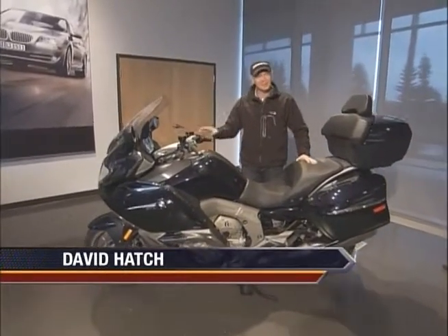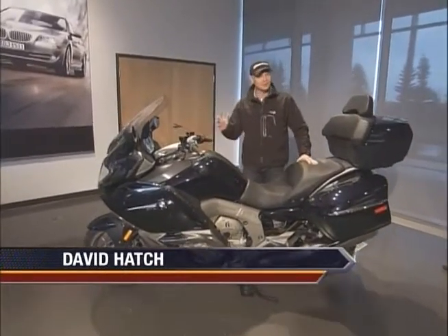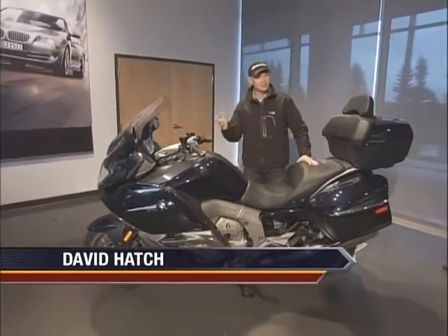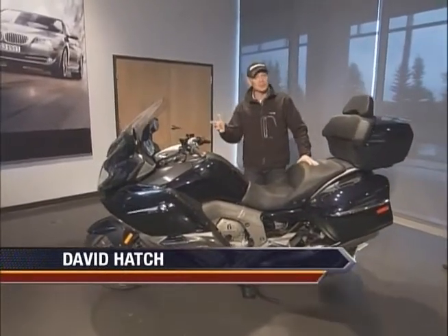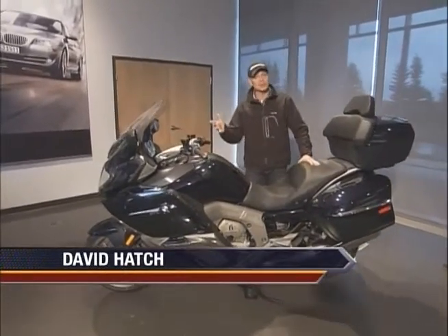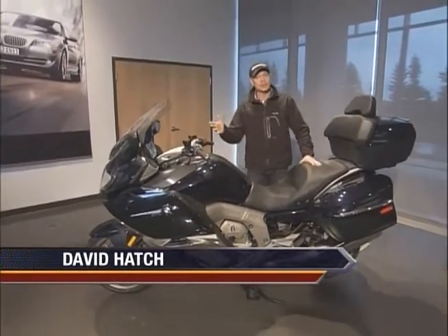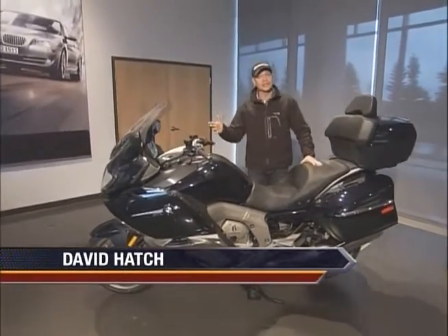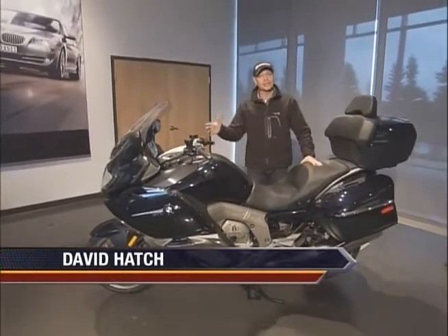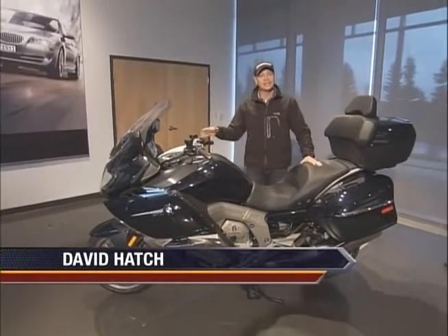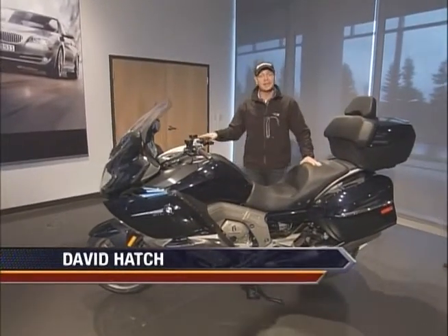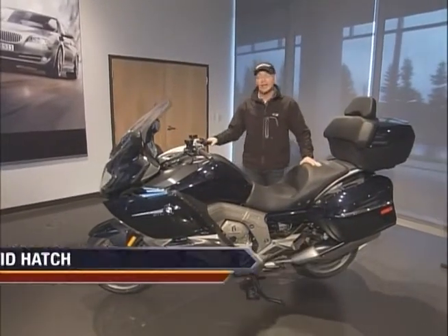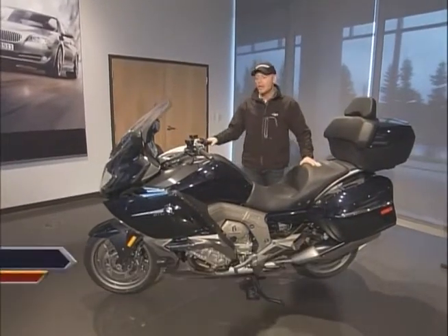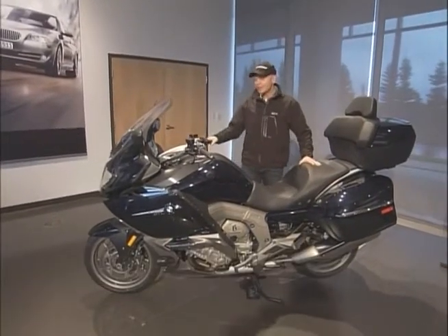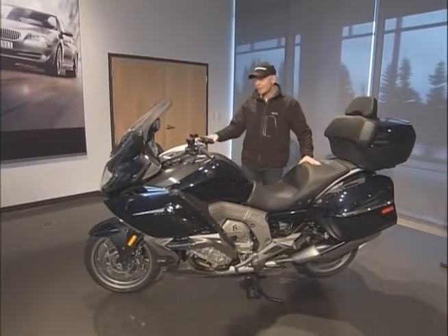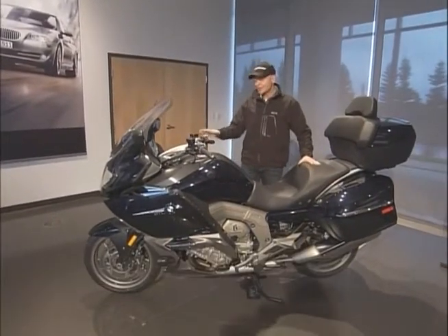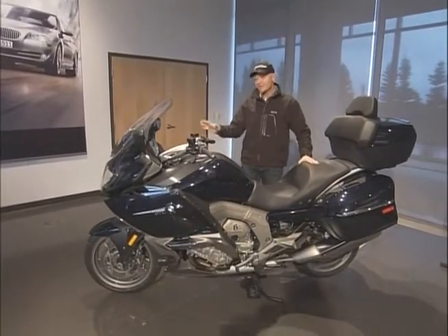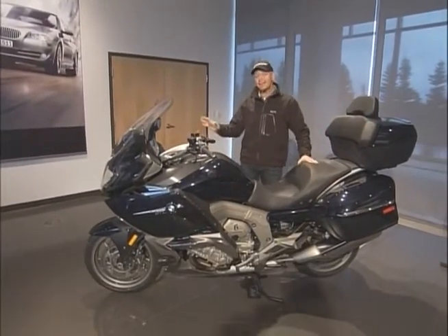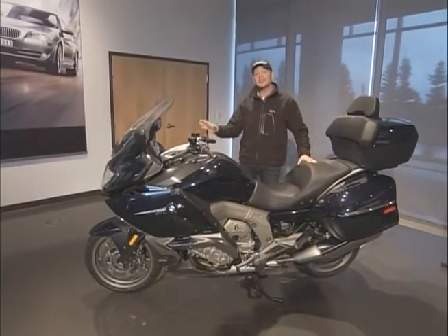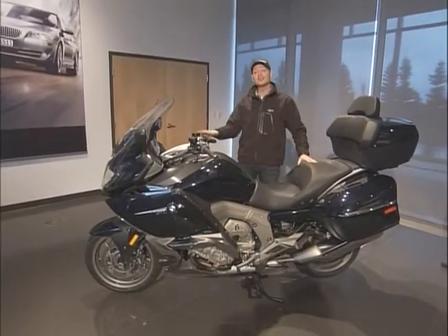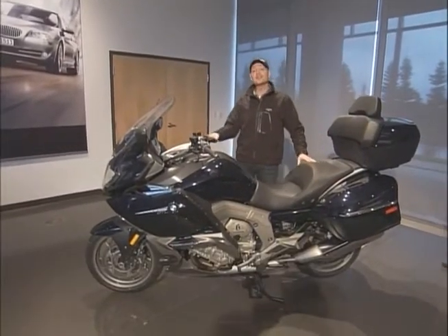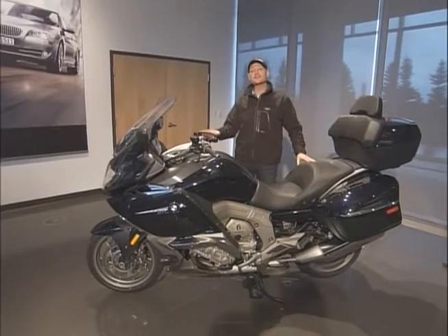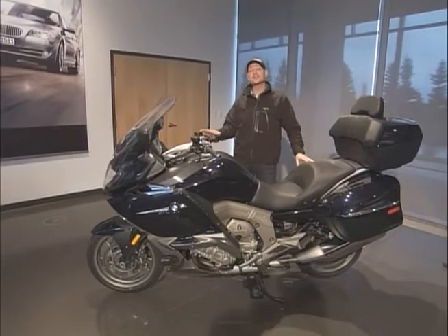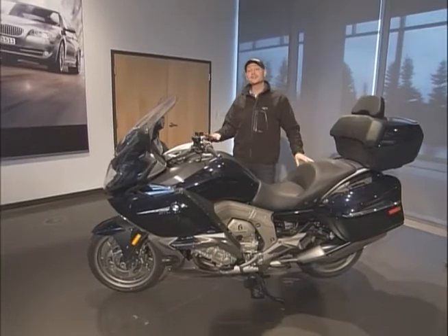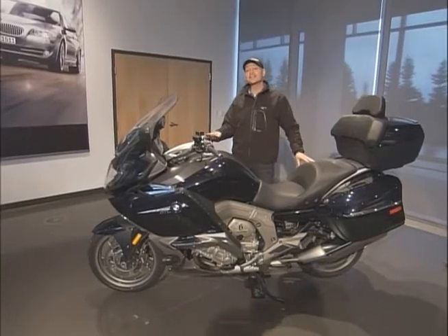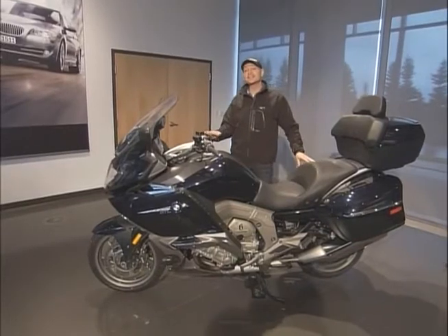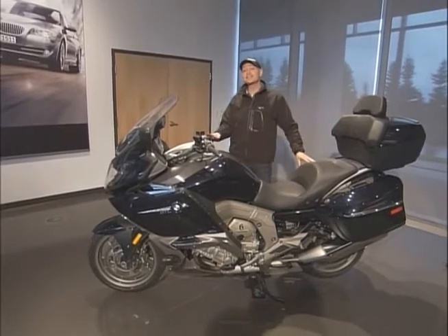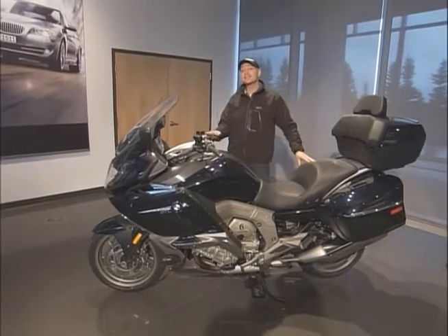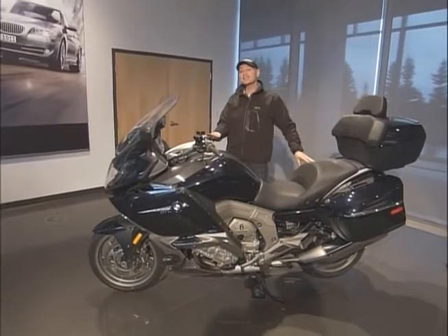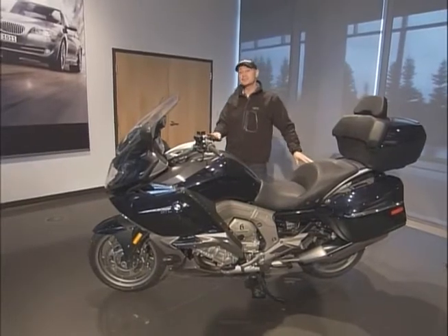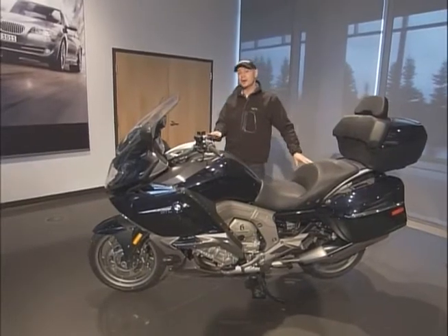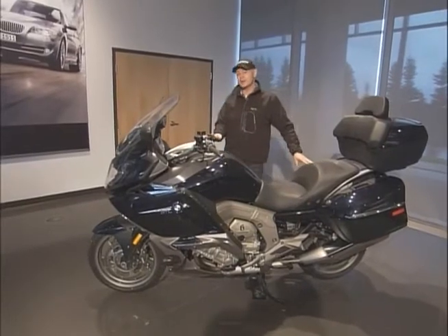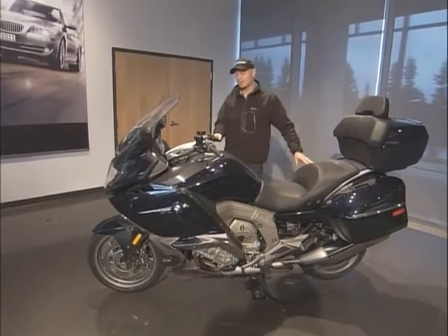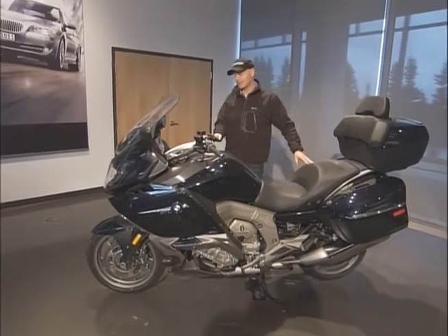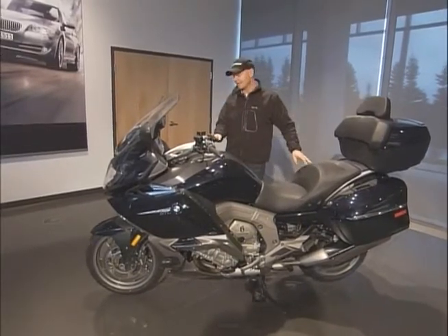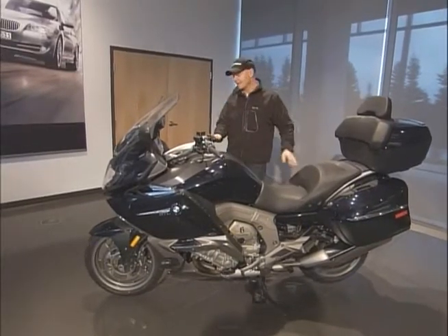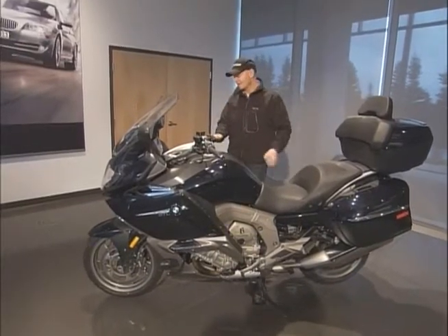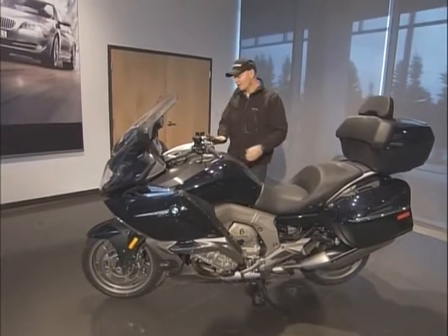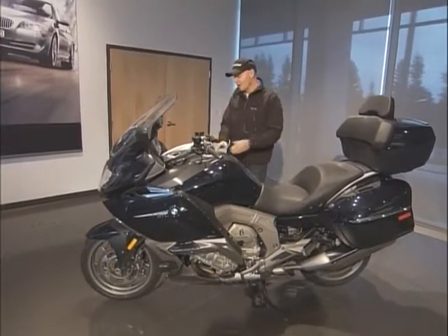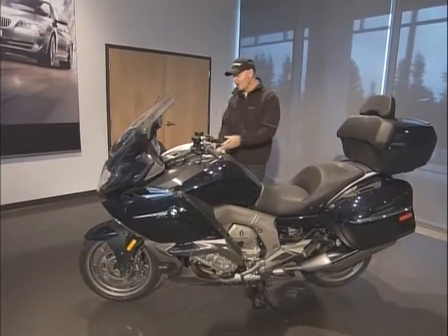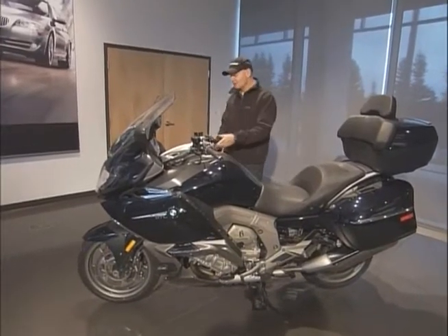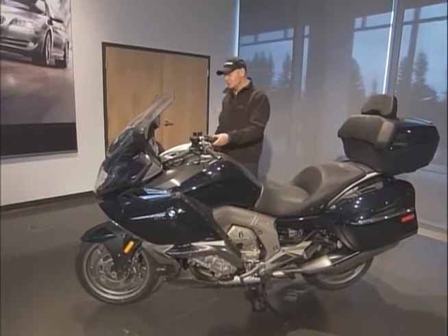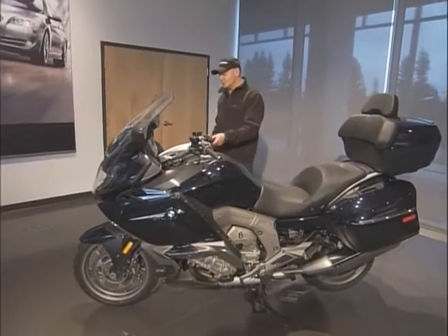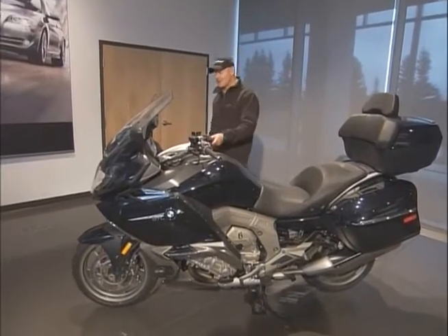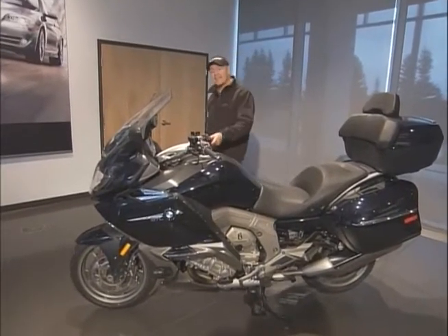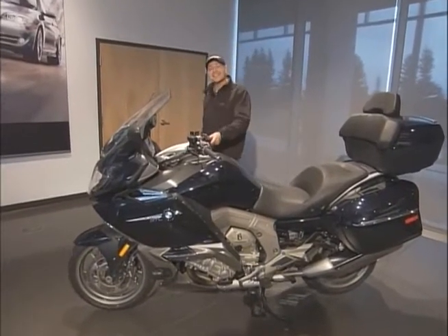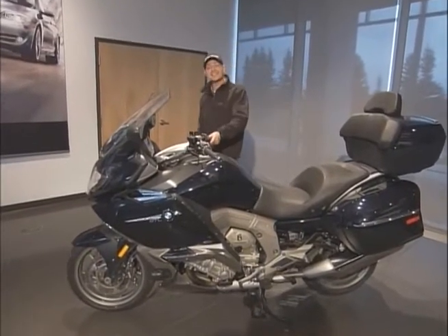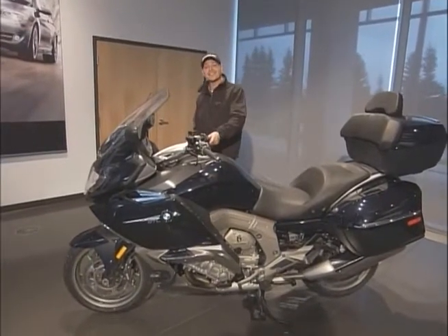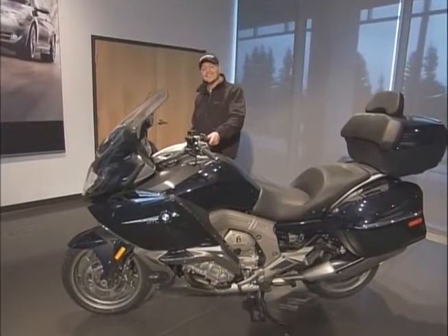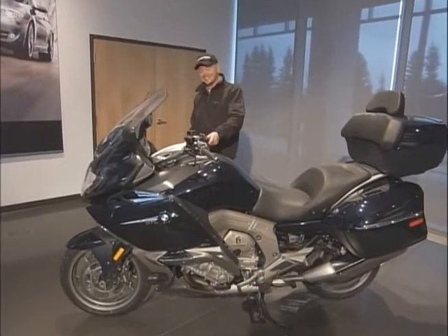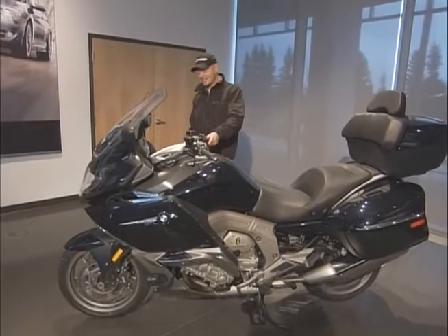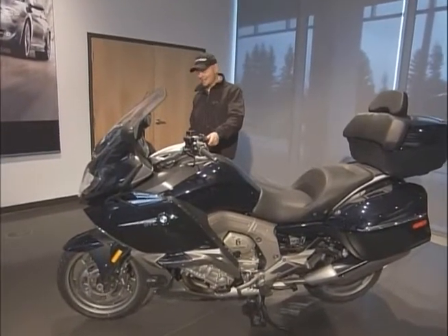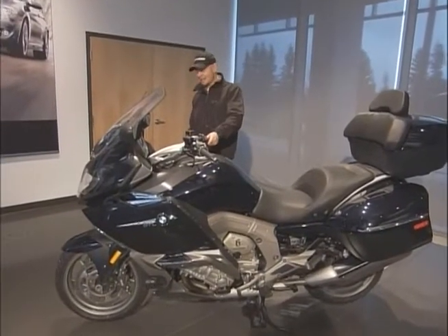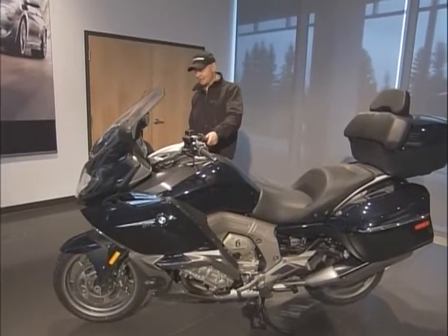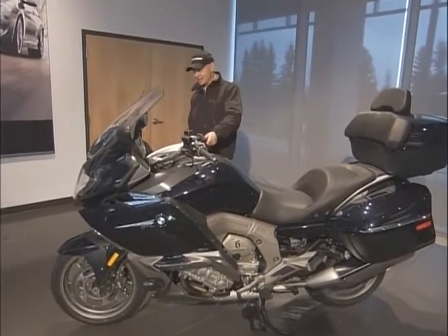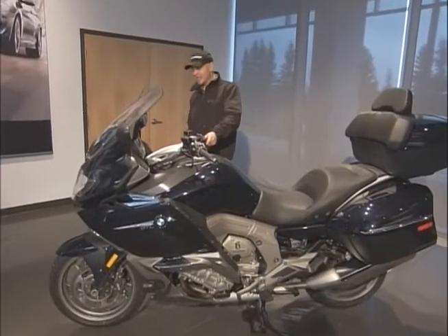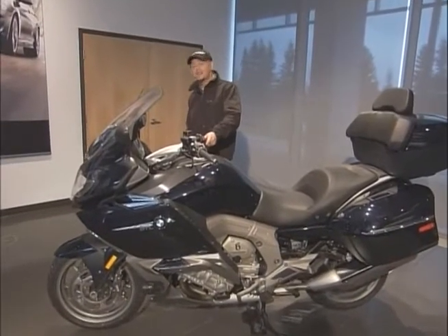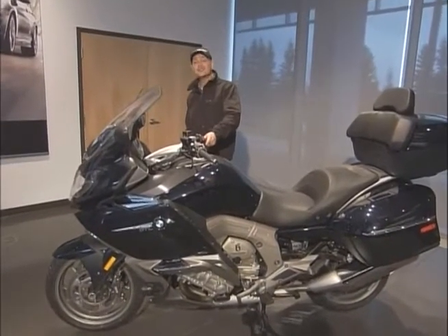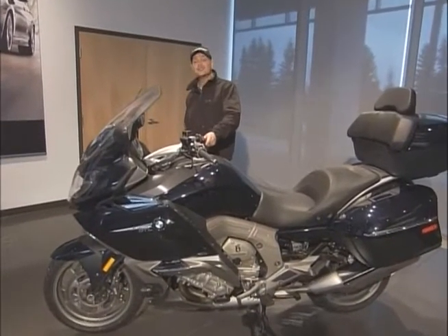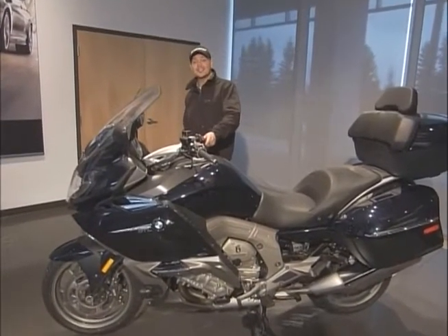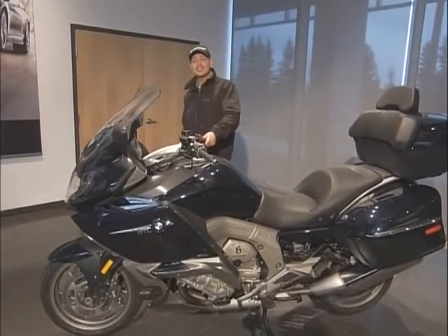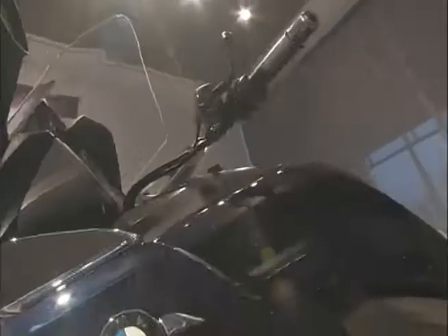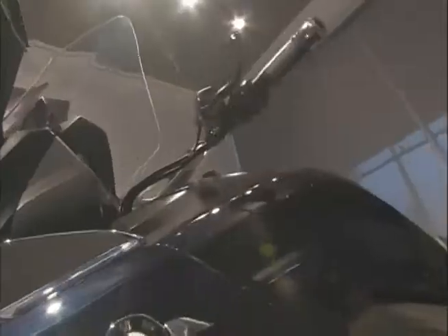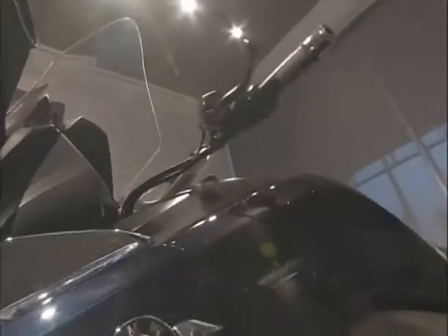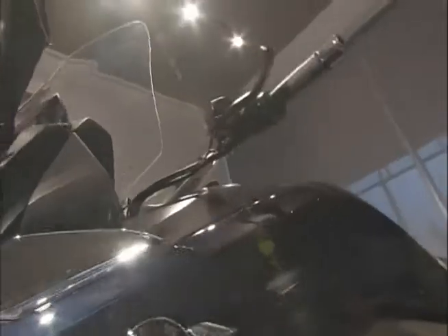Now the reason we're here? We want to take a closer look at this puppy — the all new K1600 GTL.